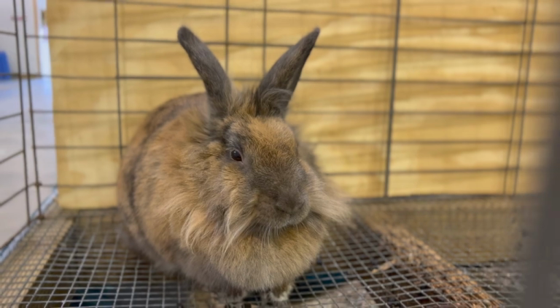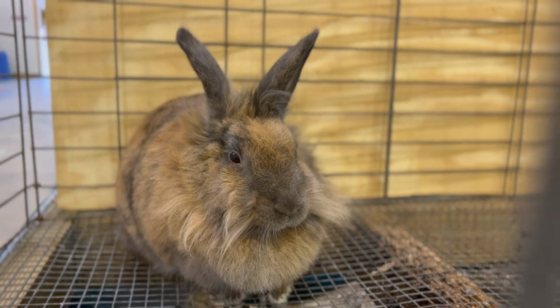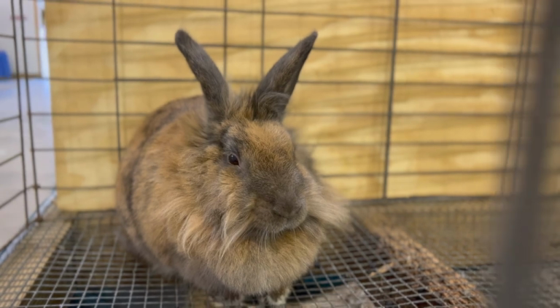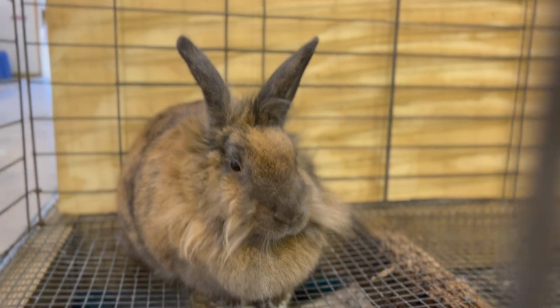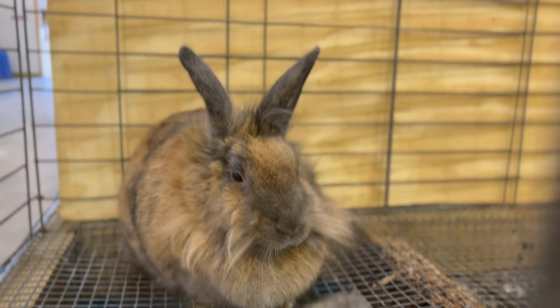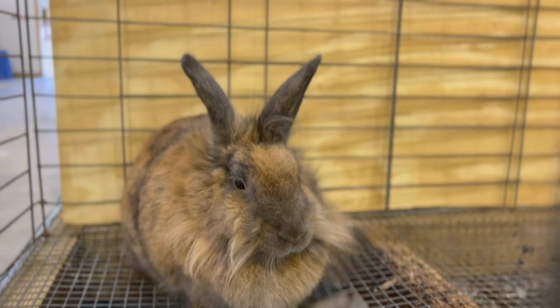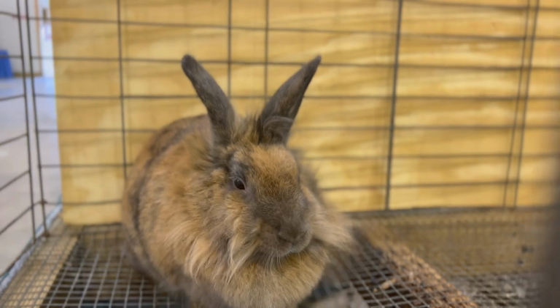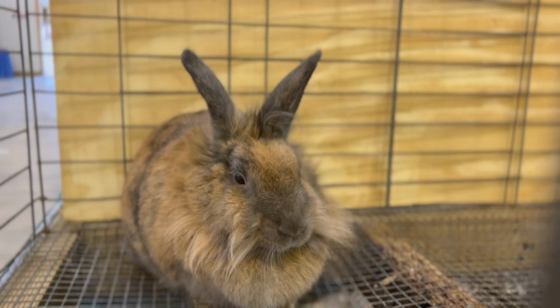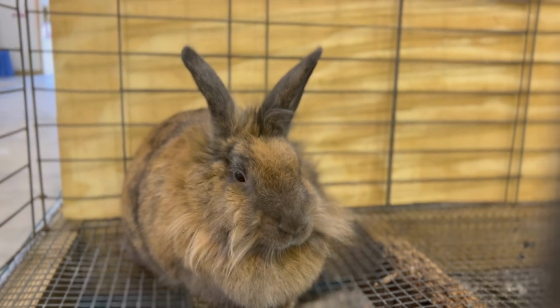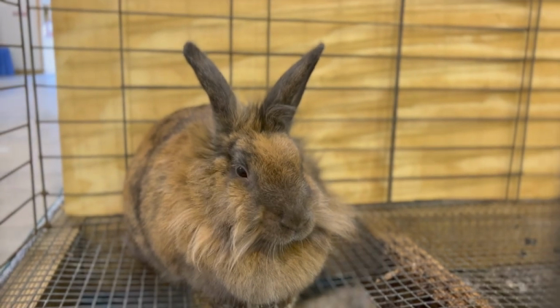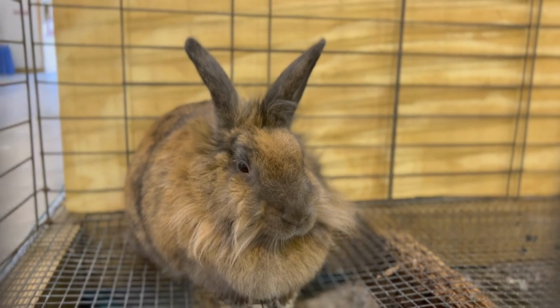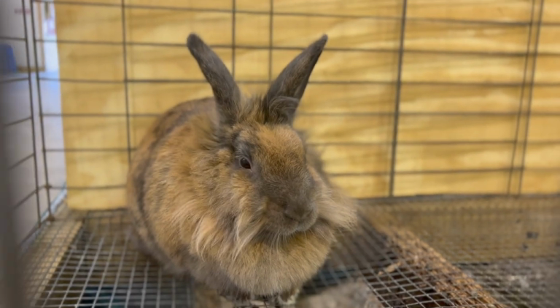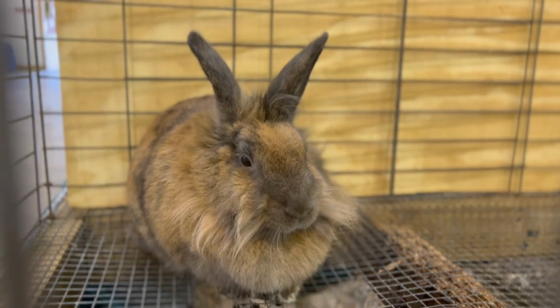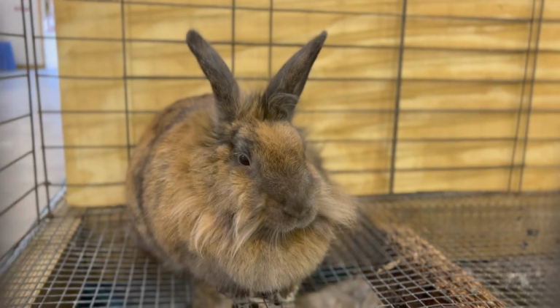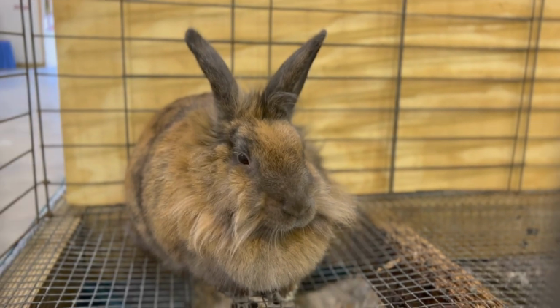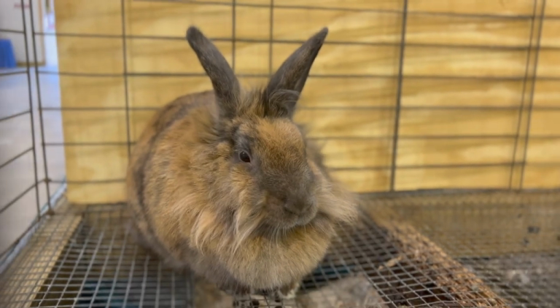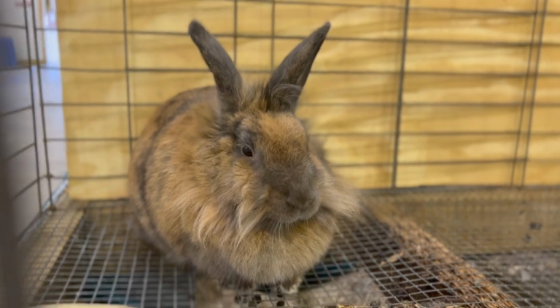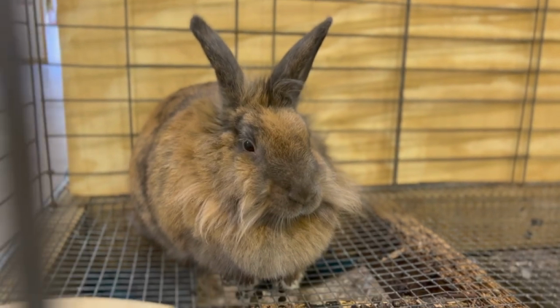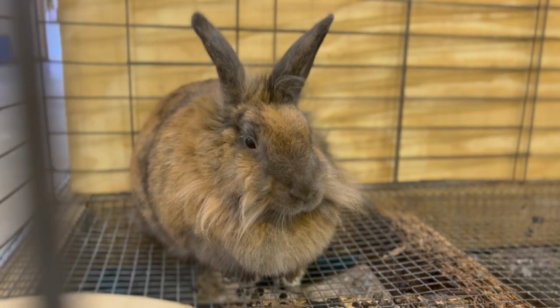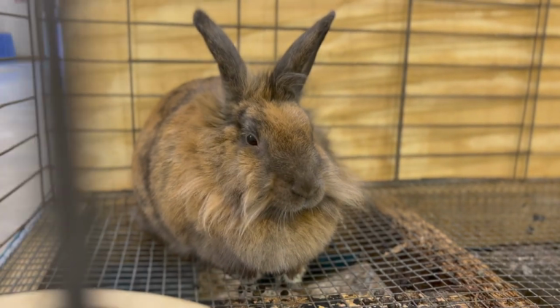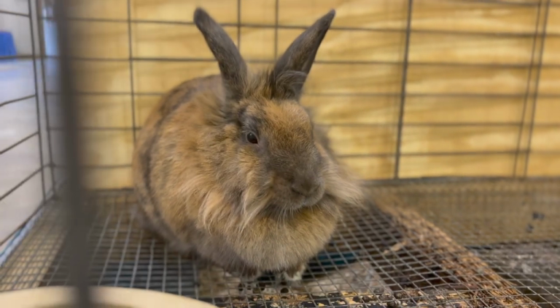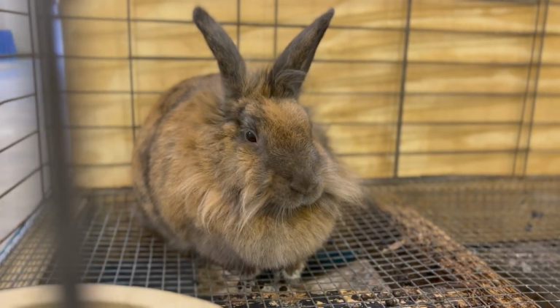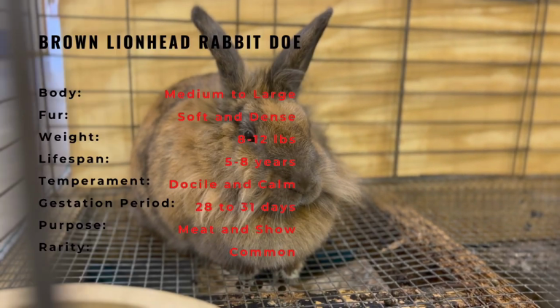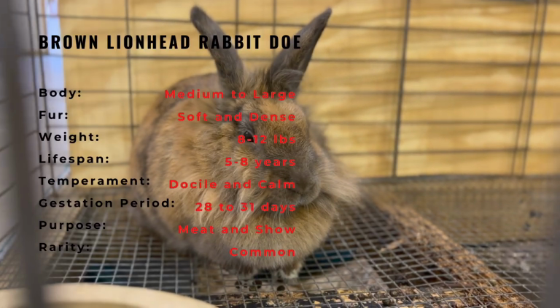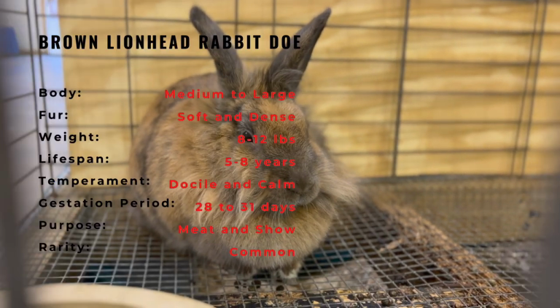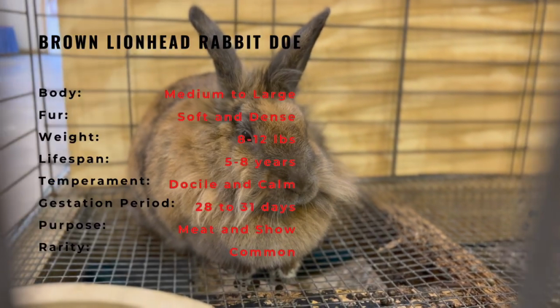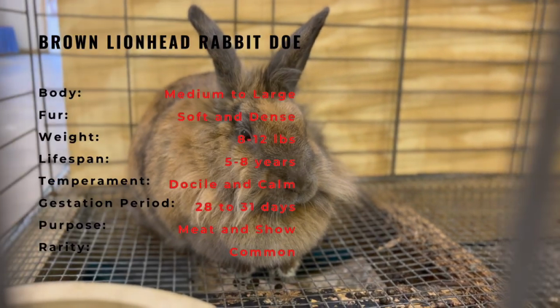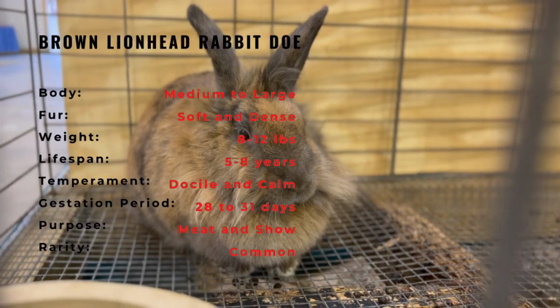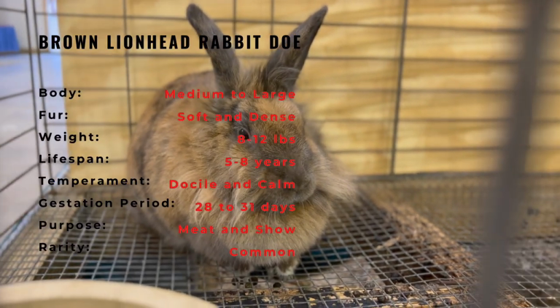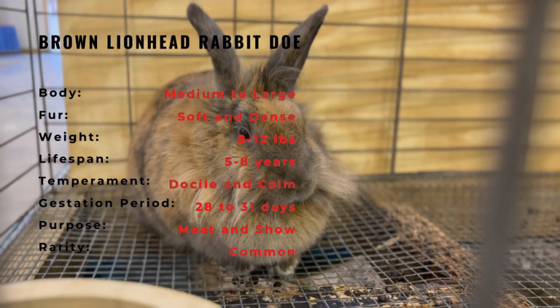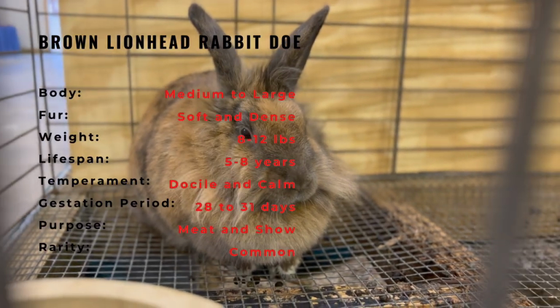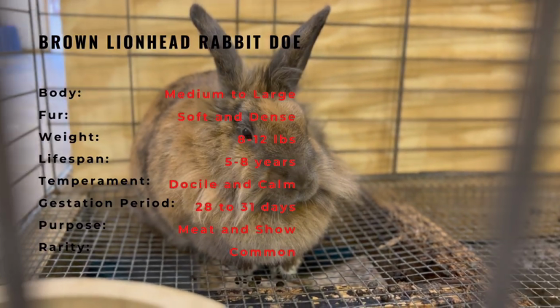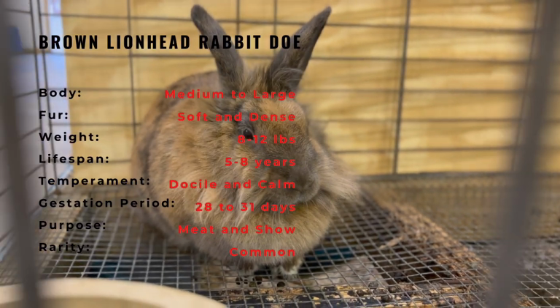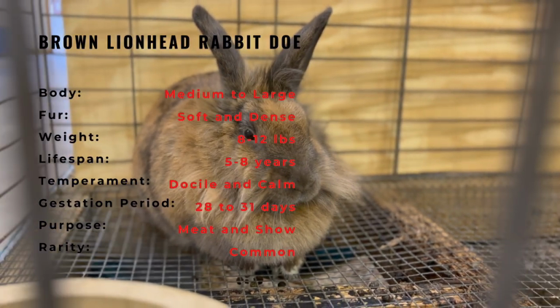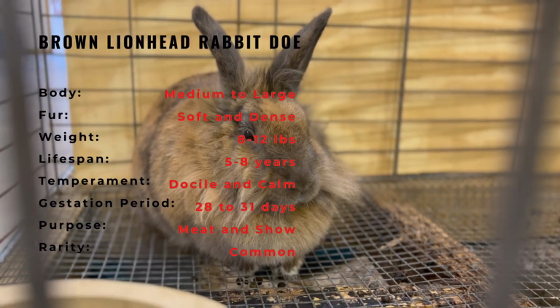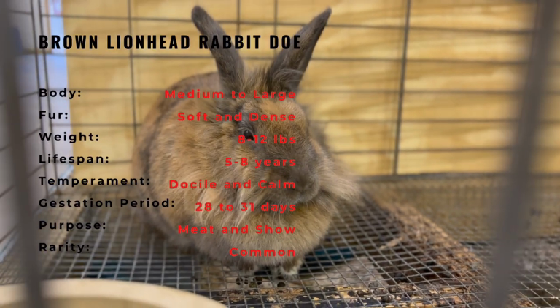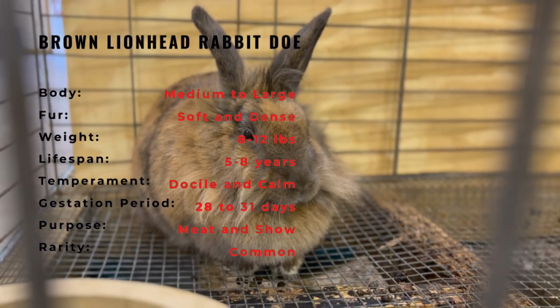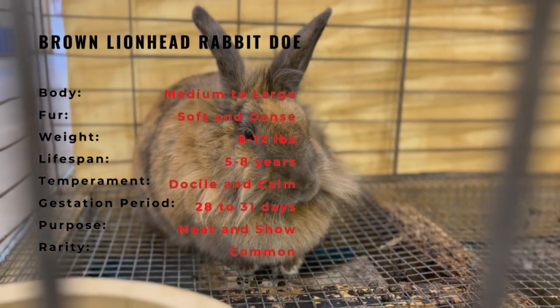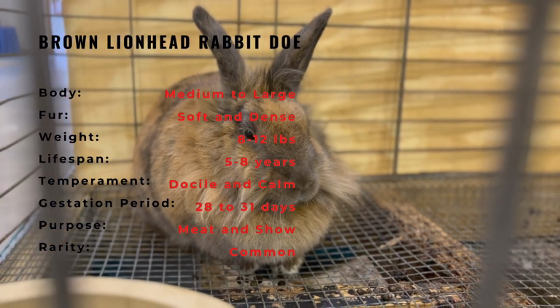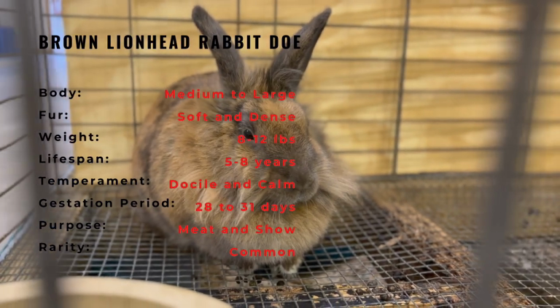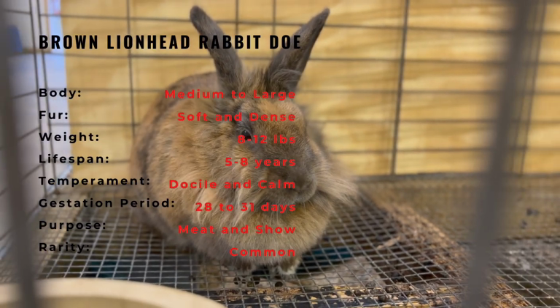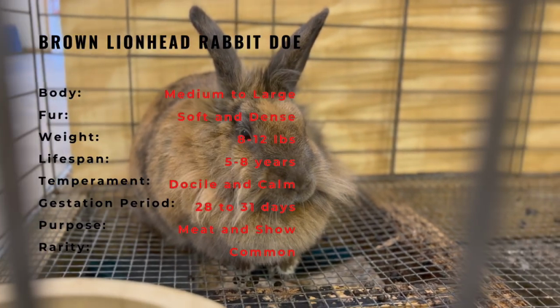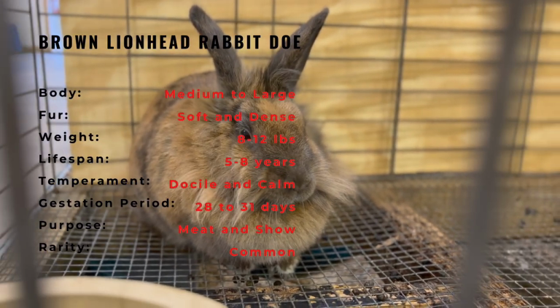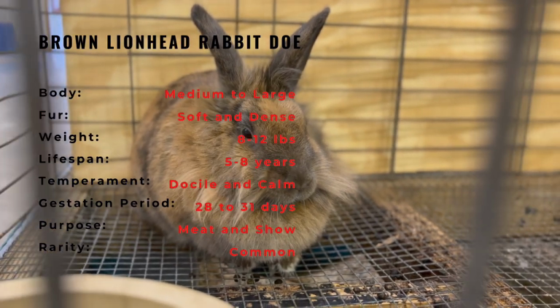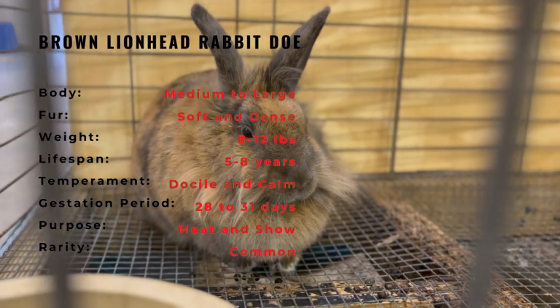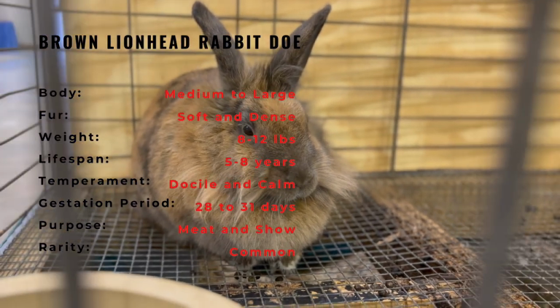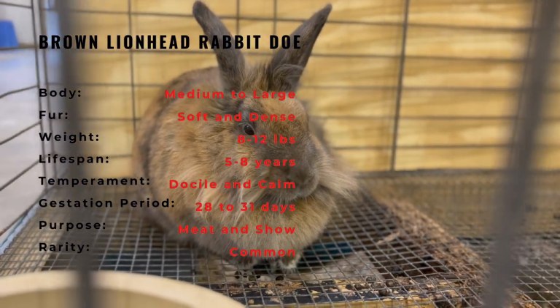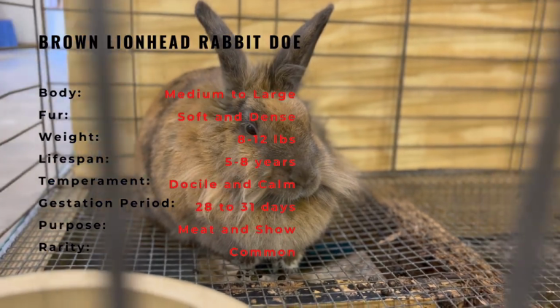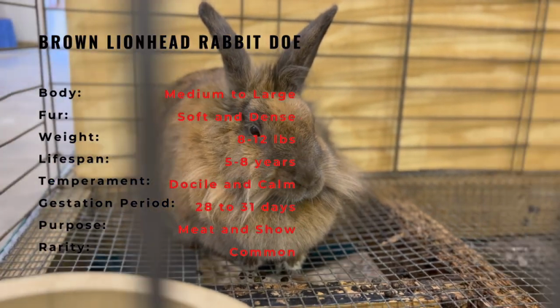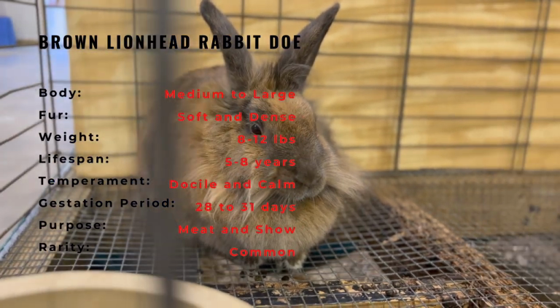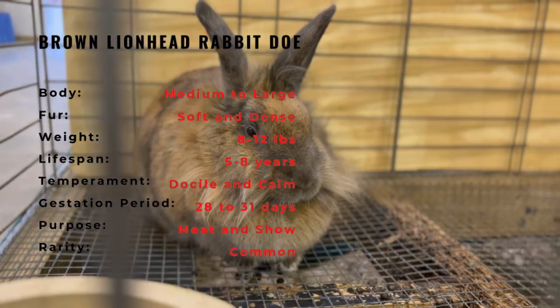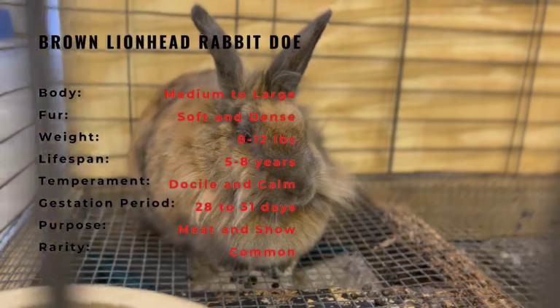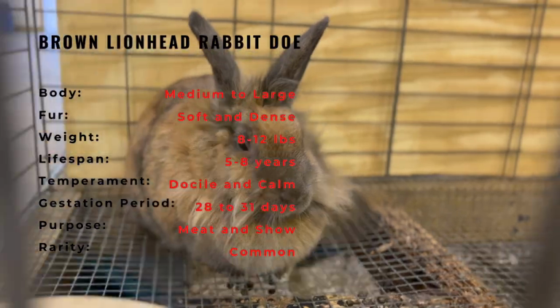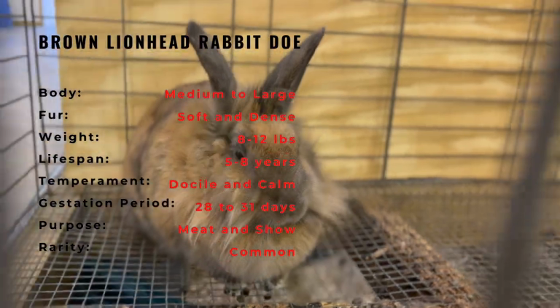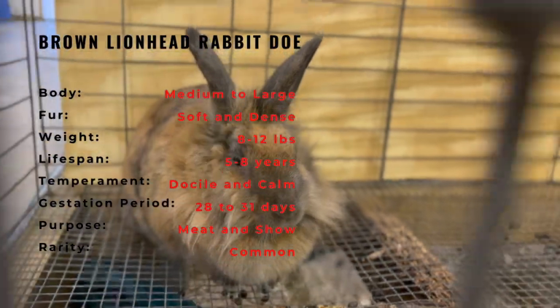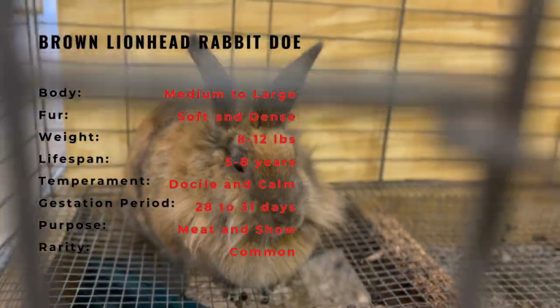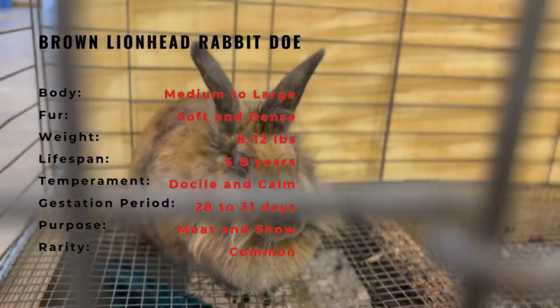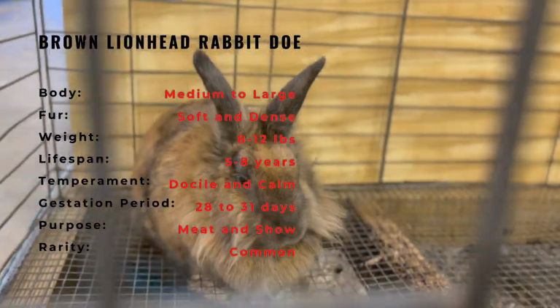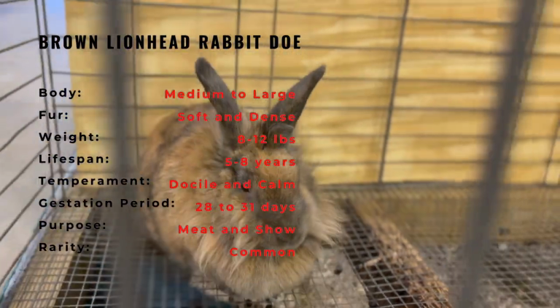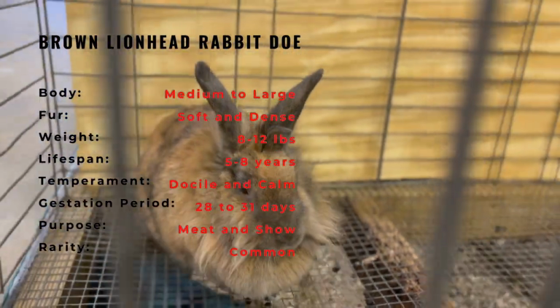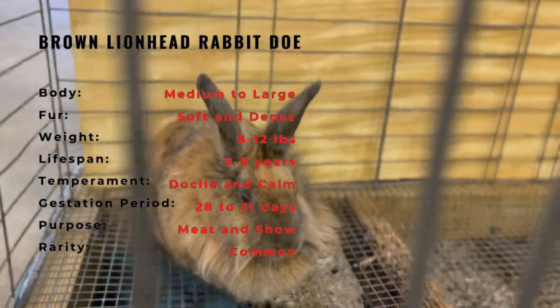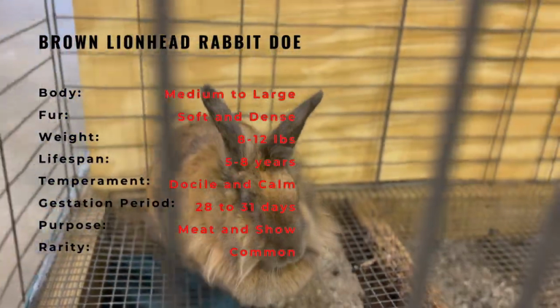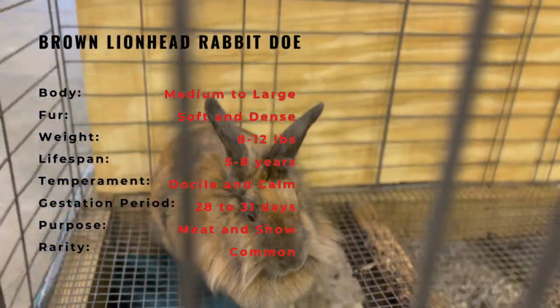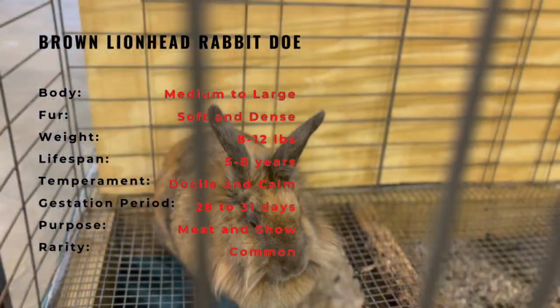Lionhead Rabbits were initially developed as a show breed but have become popular as pets due to their small size, cute appearance, and friendly personality.